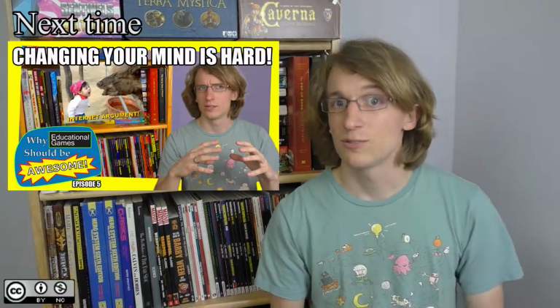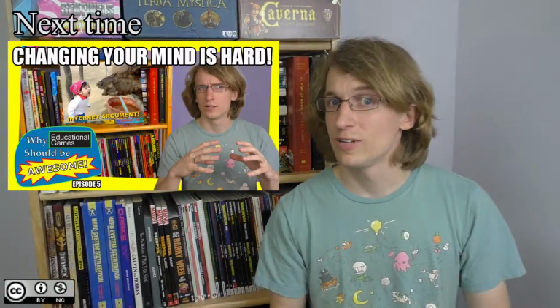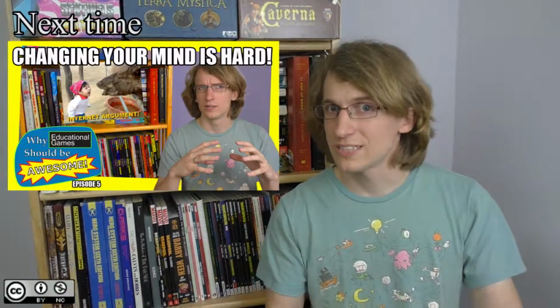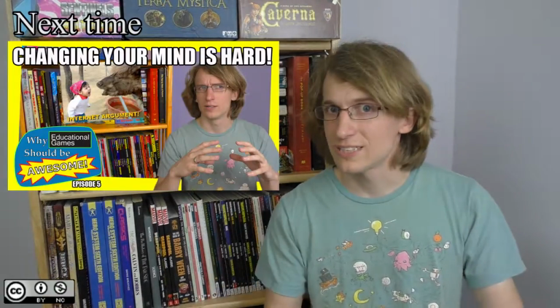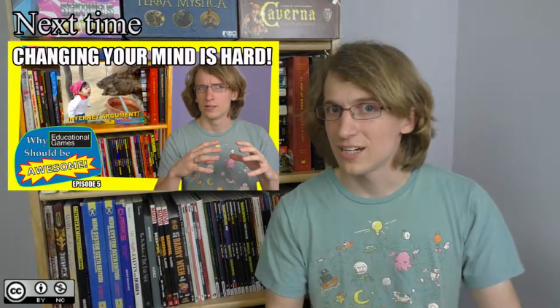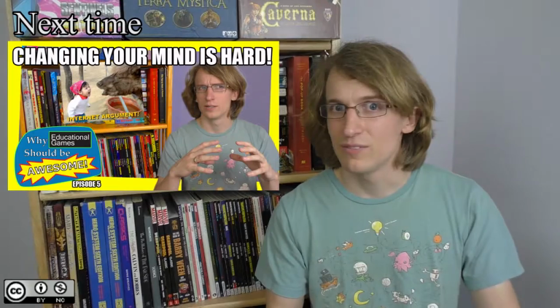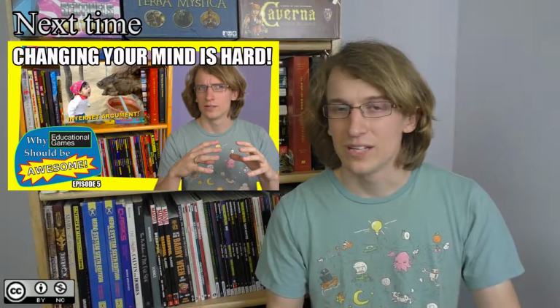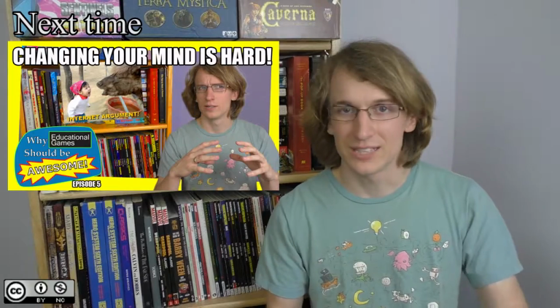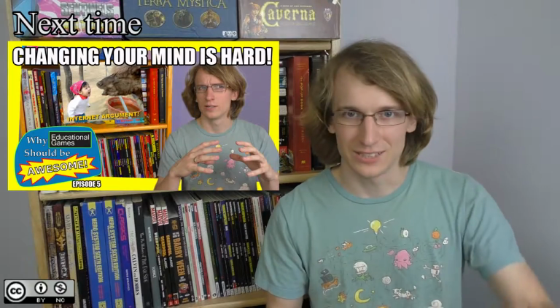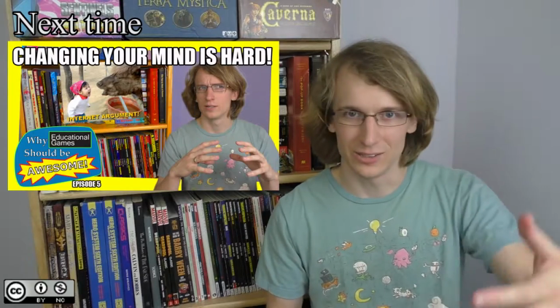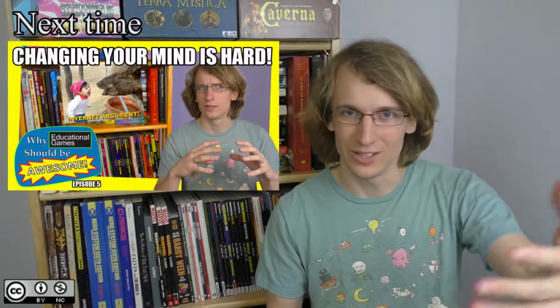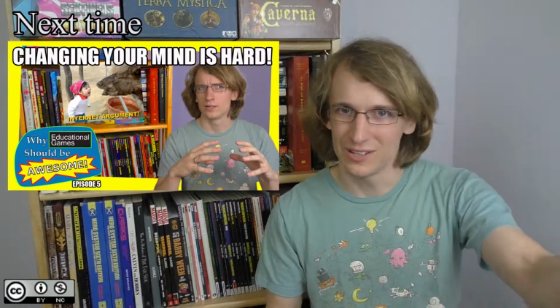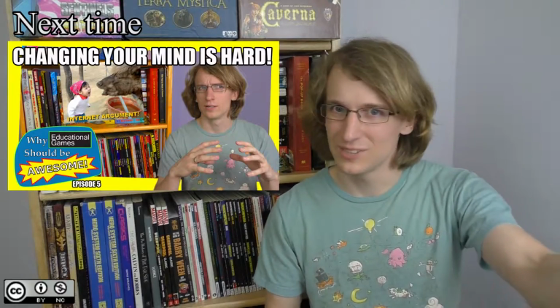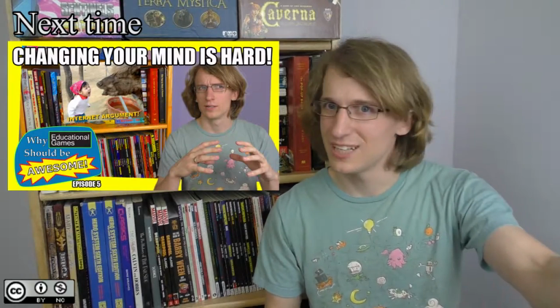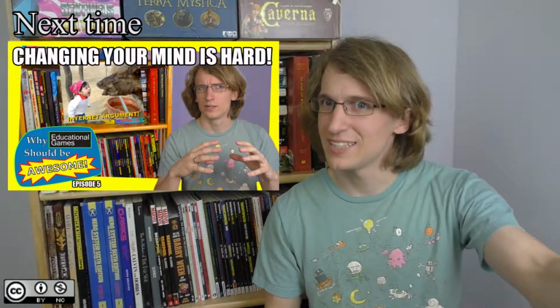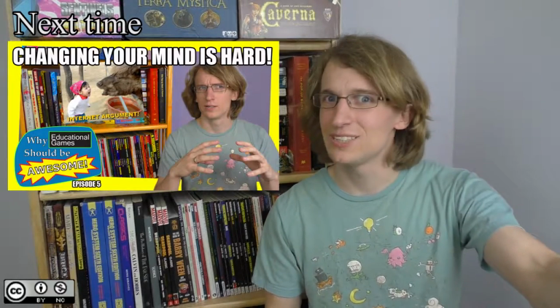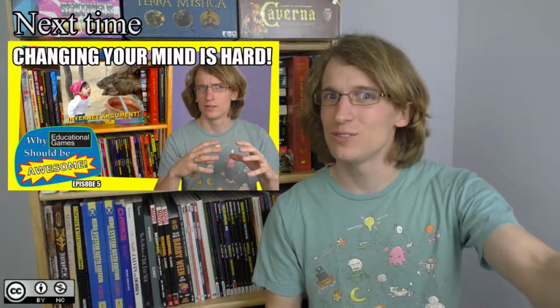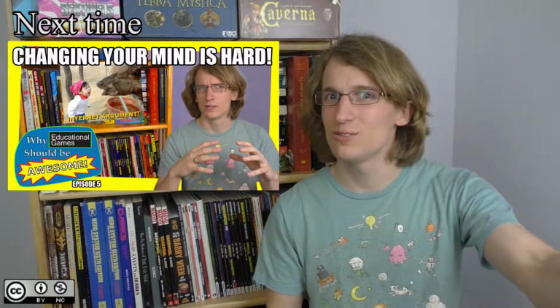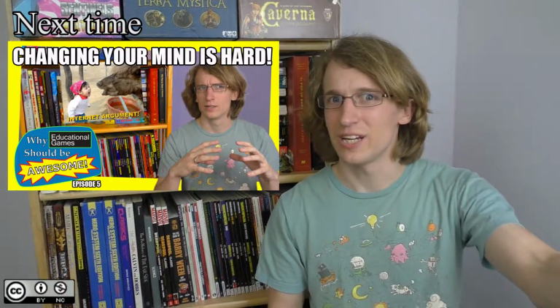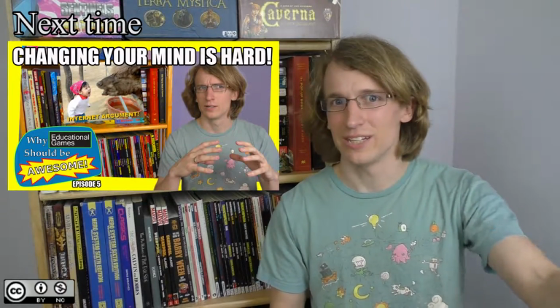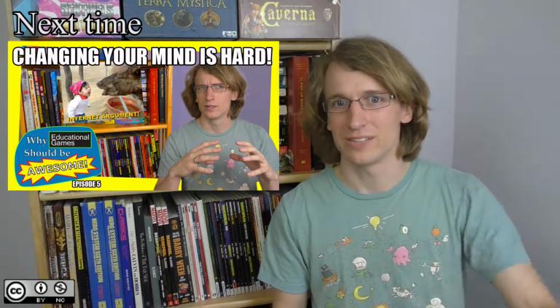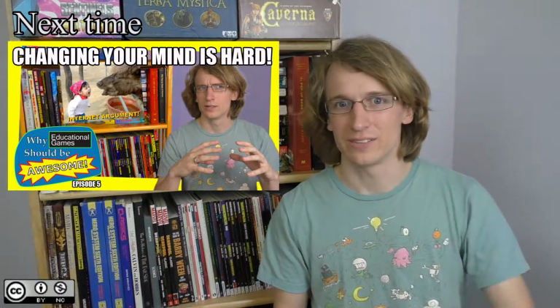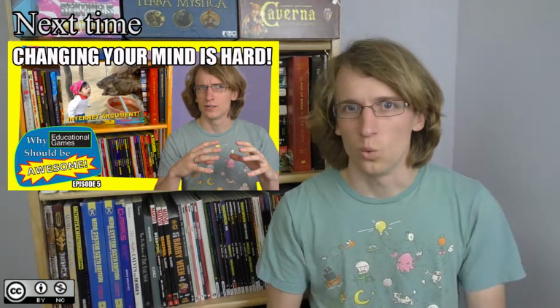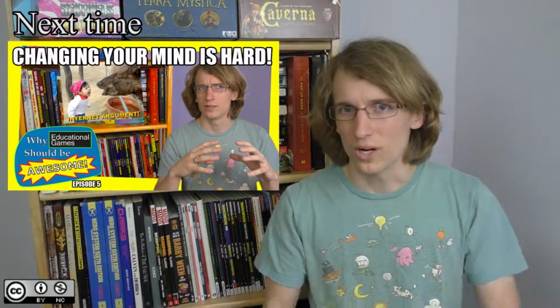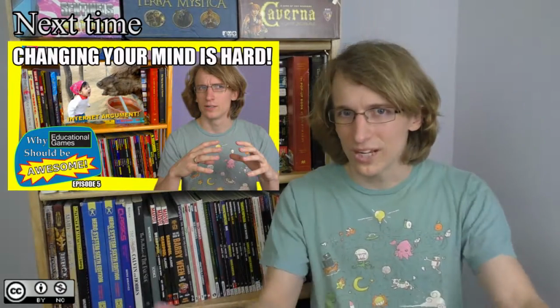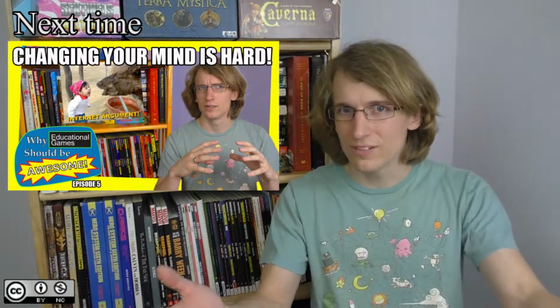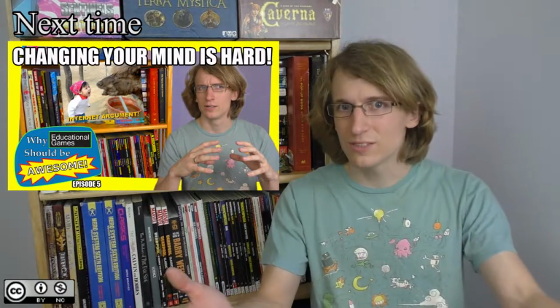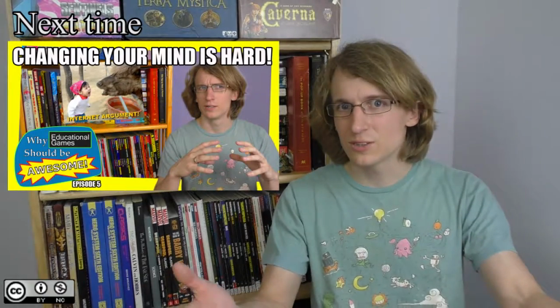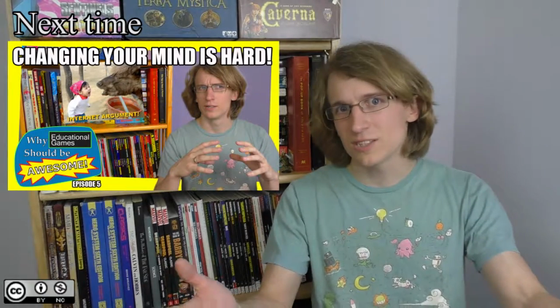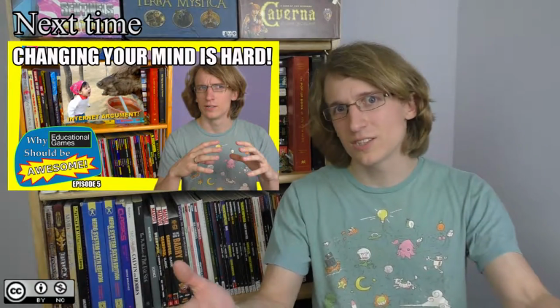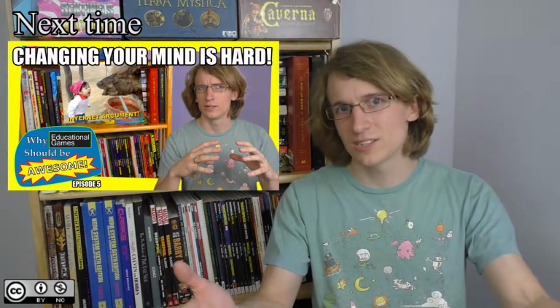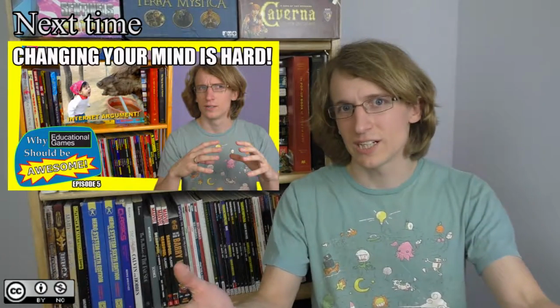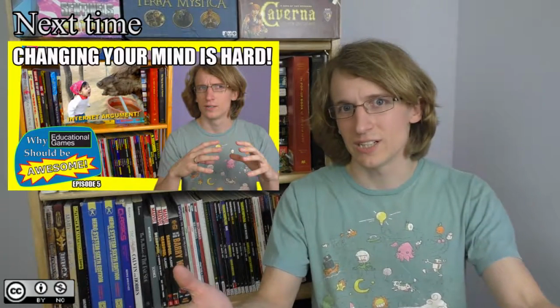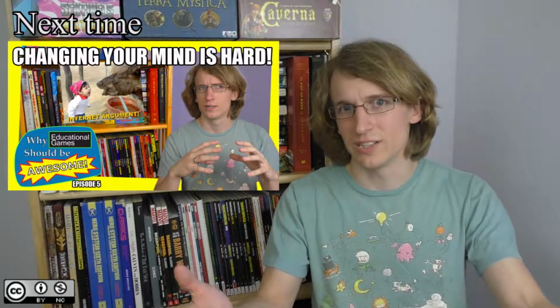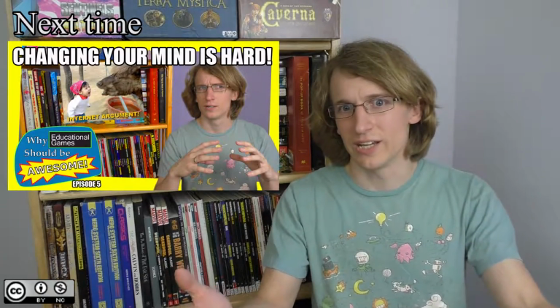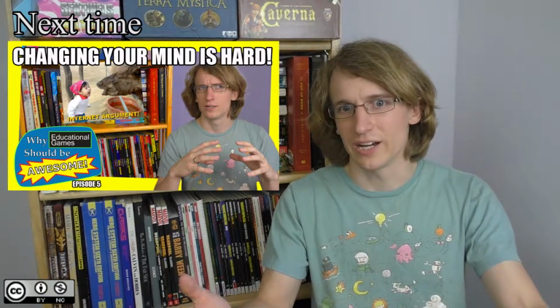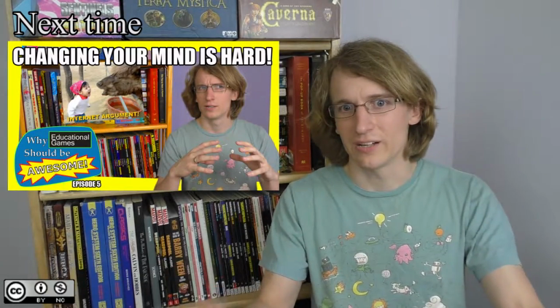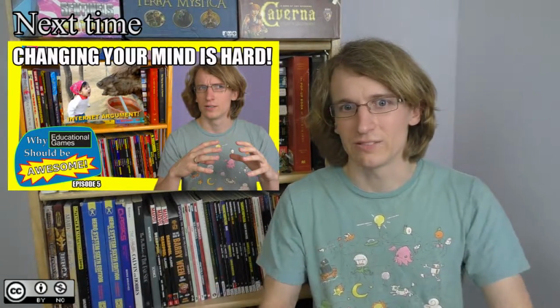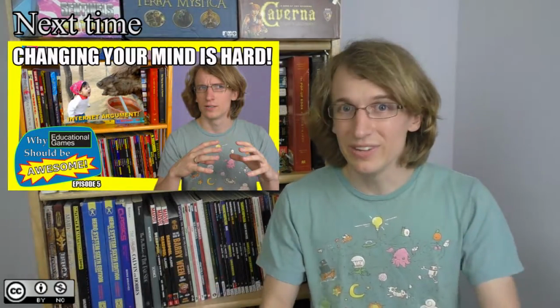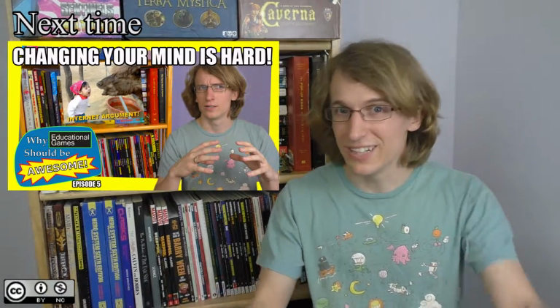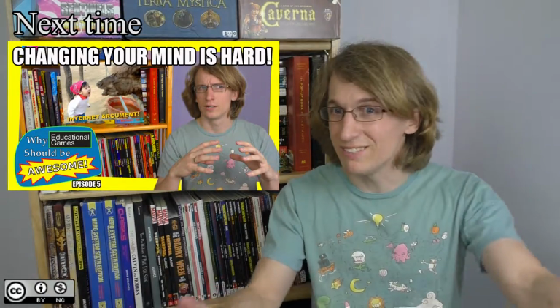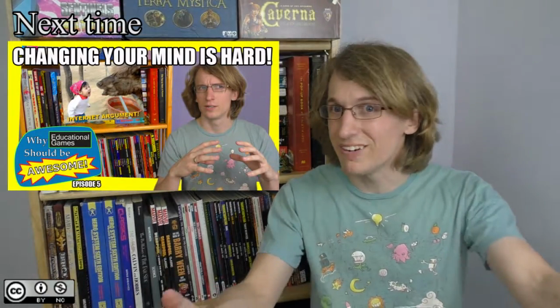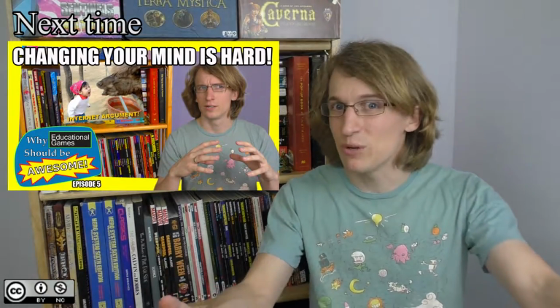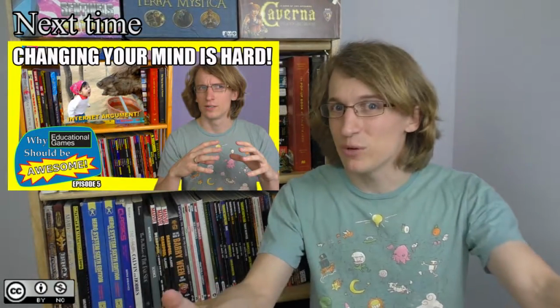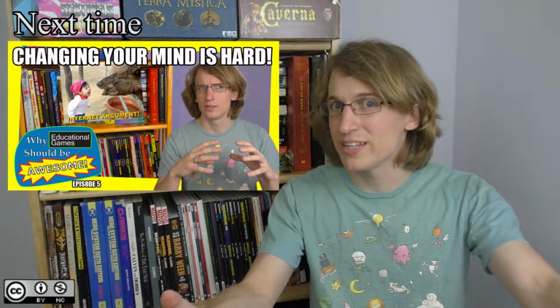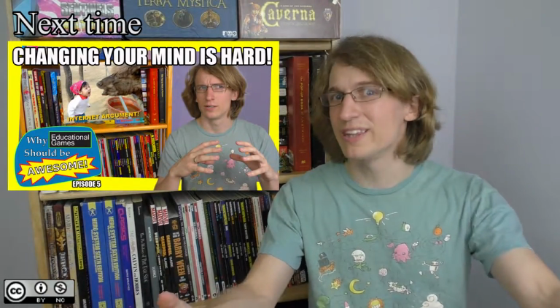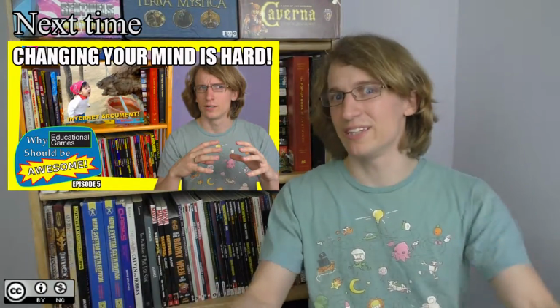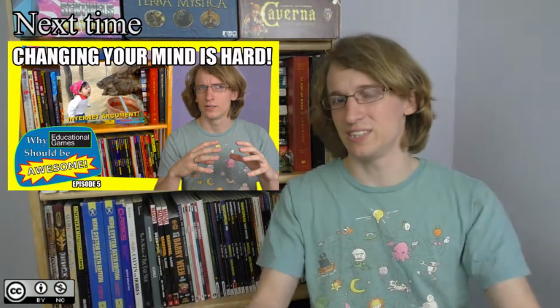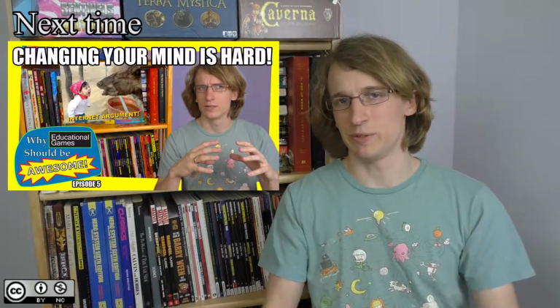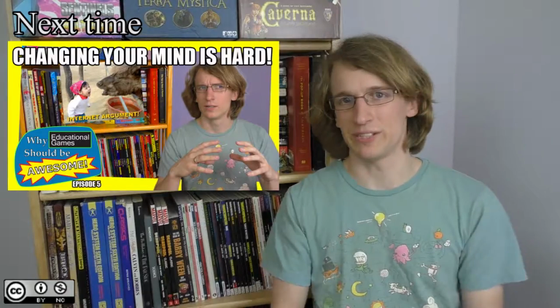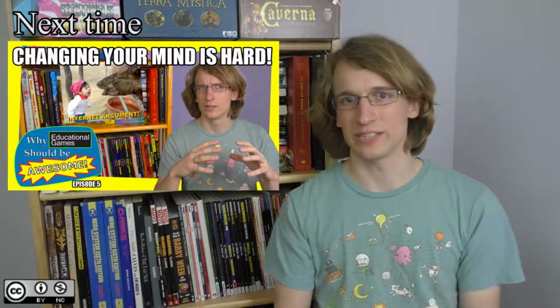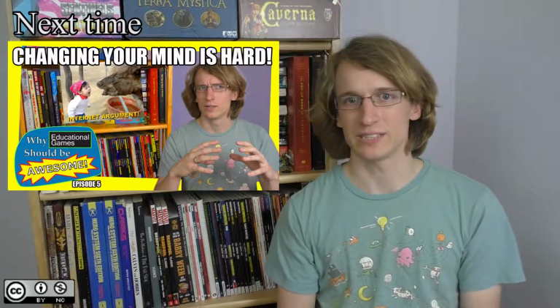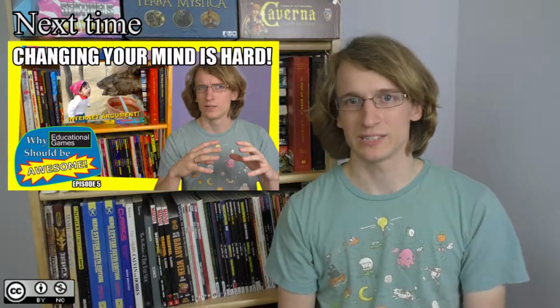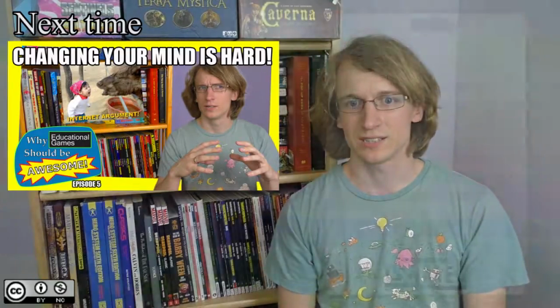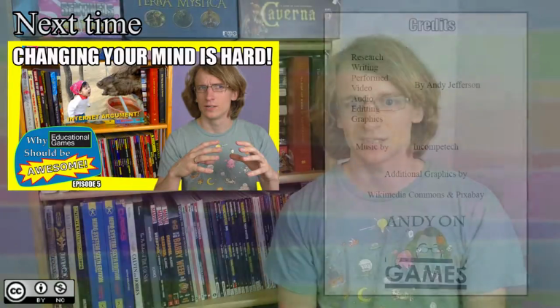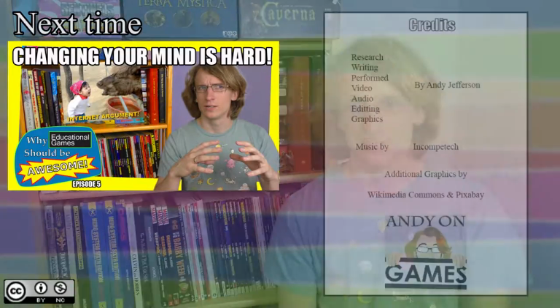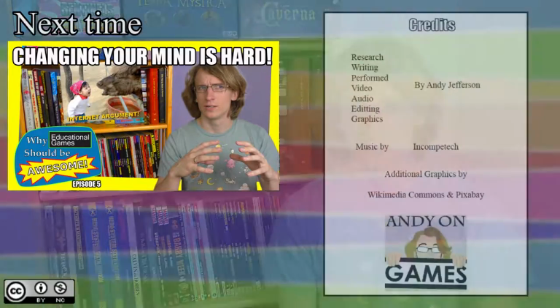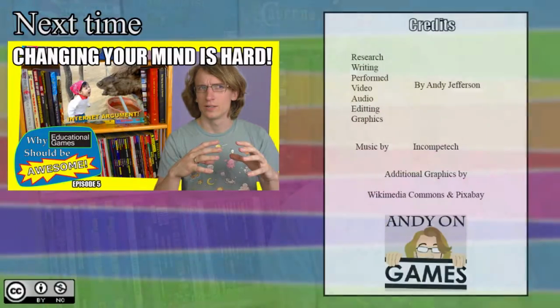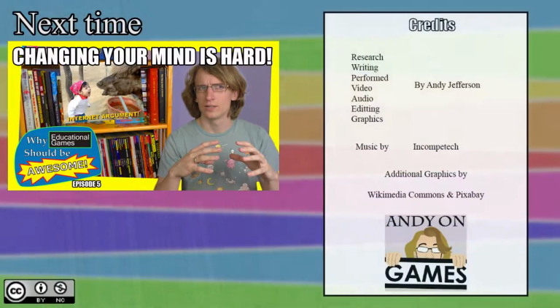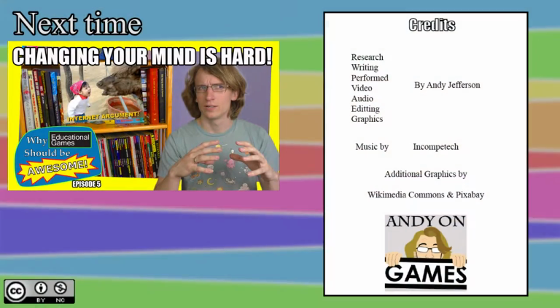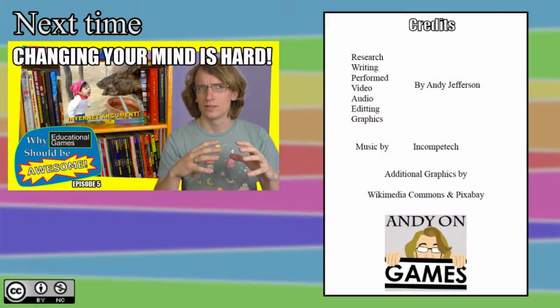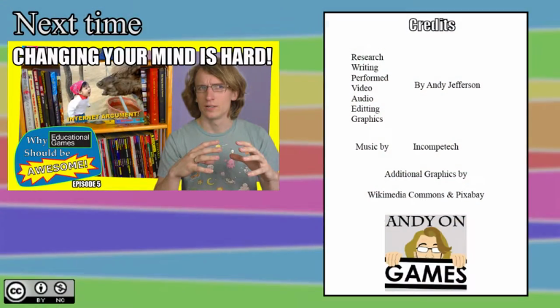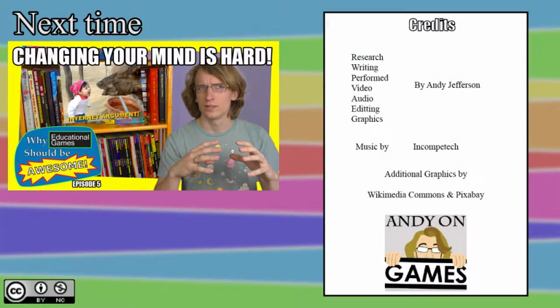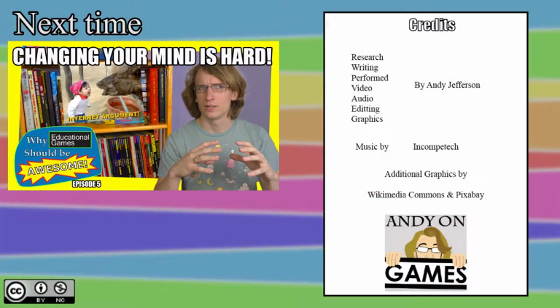For next time, consider the games and classes you've taken. What kind of instructional style did they have? Did it vary within the experience?